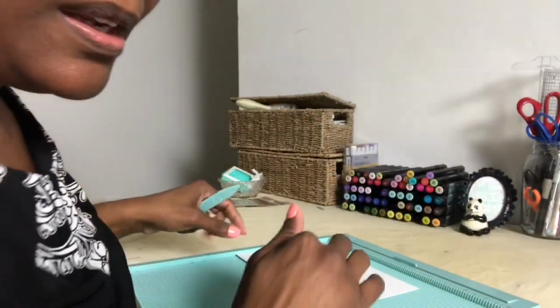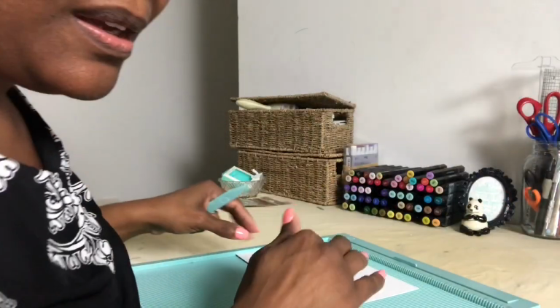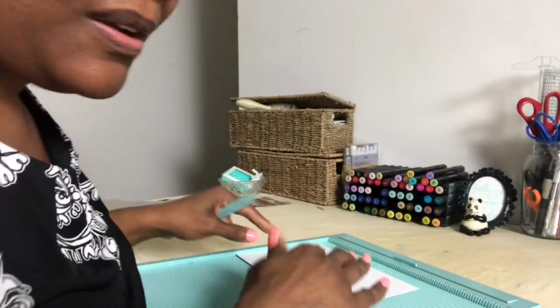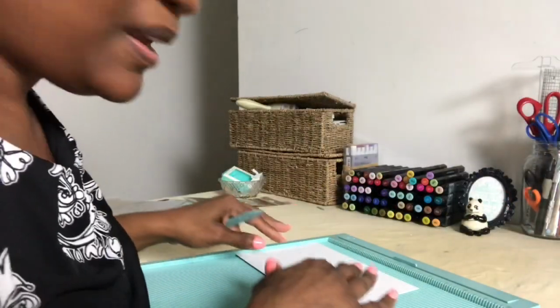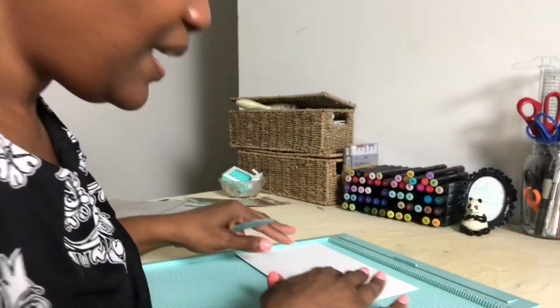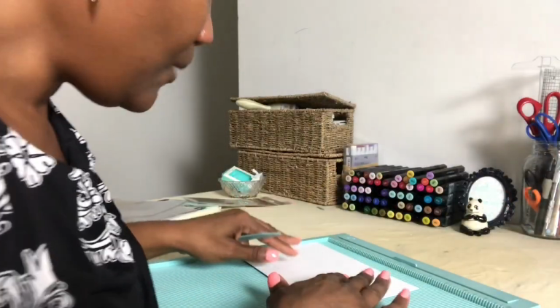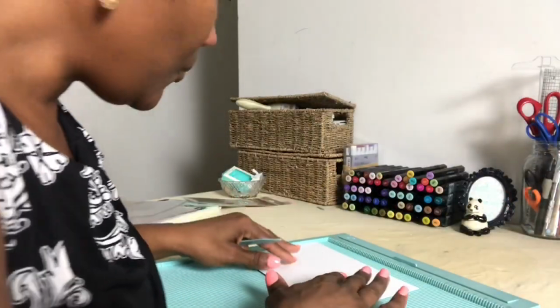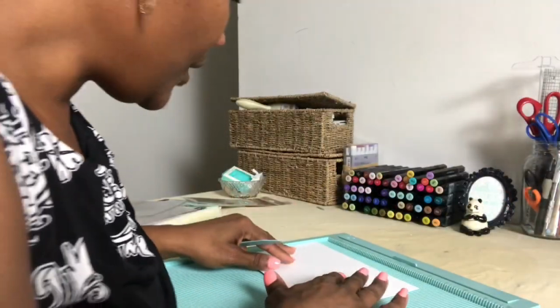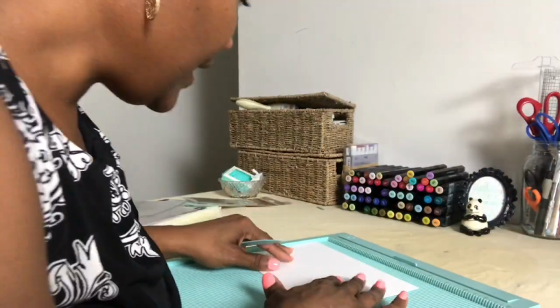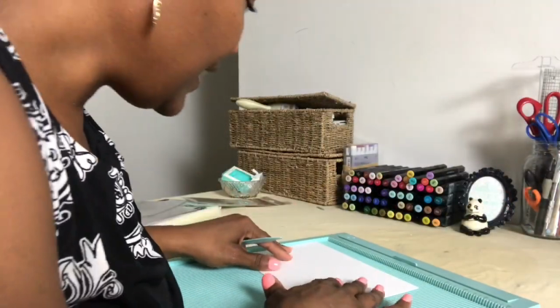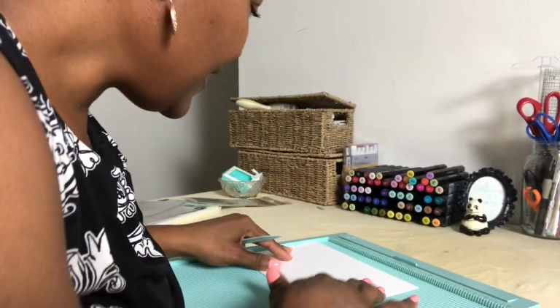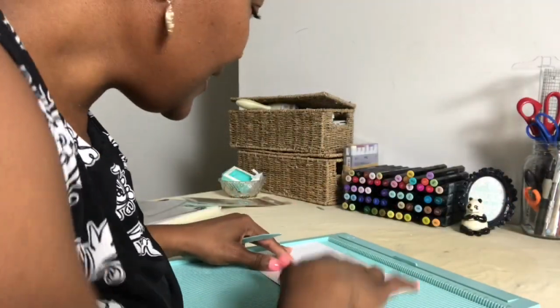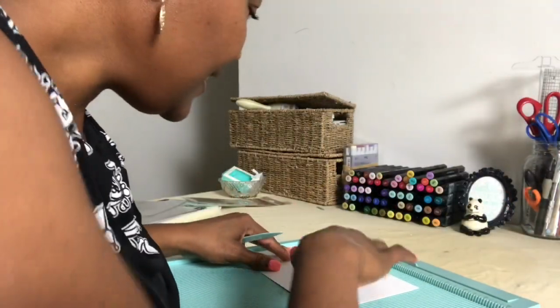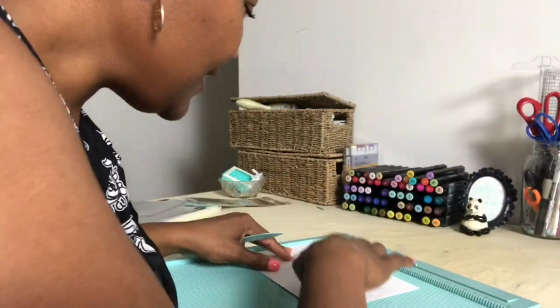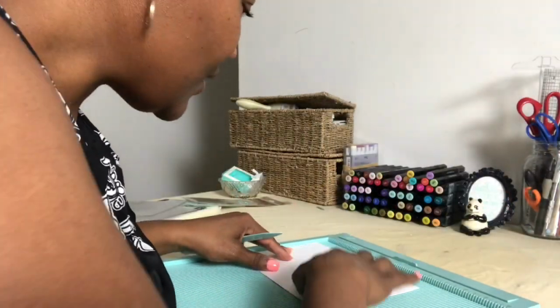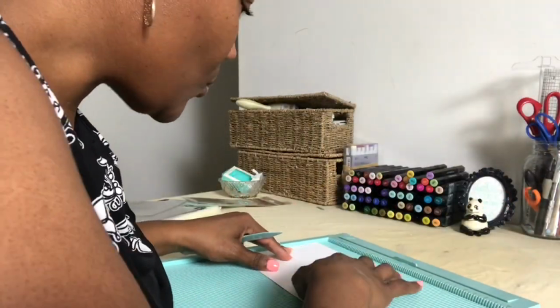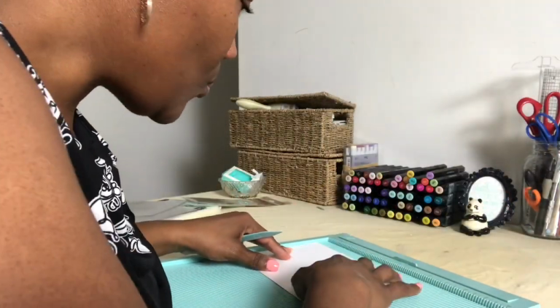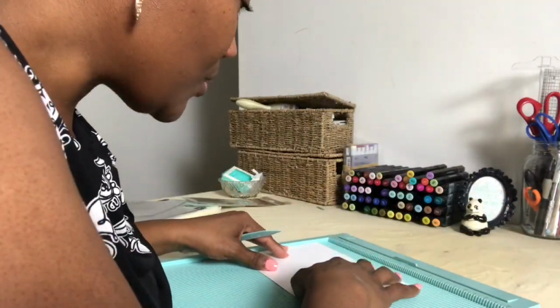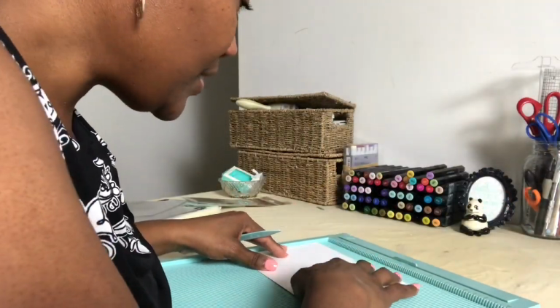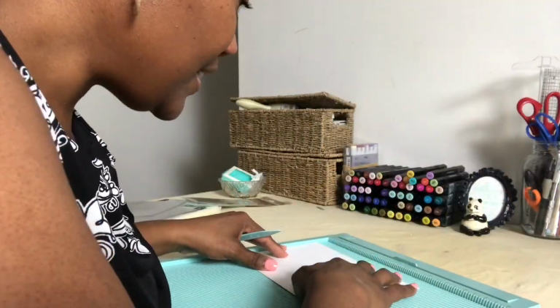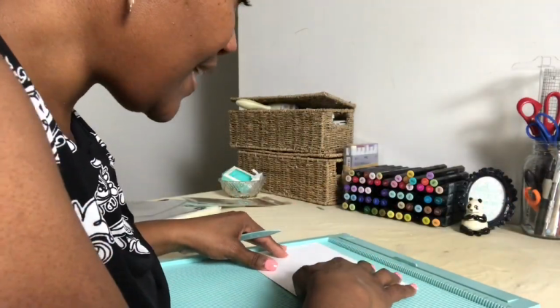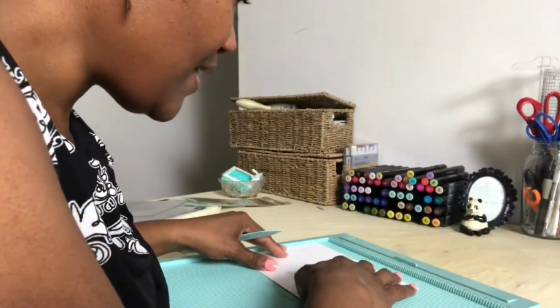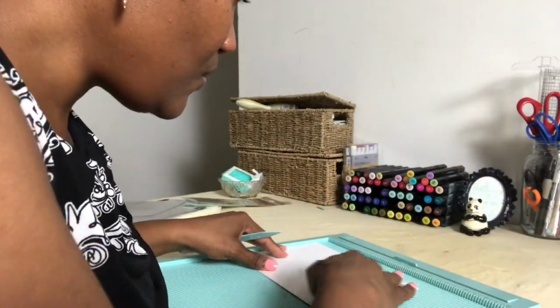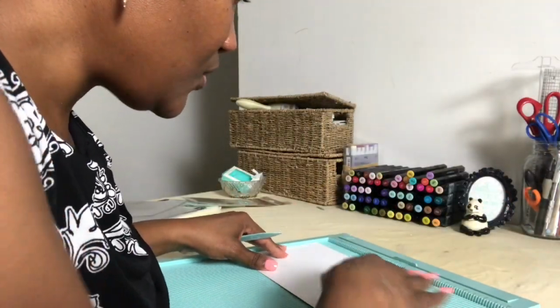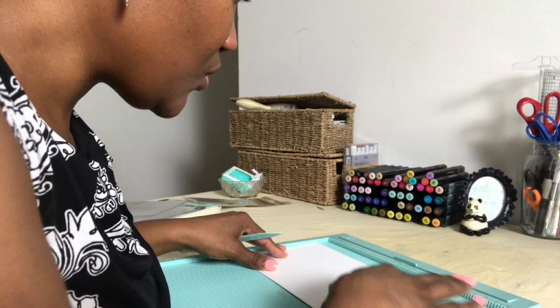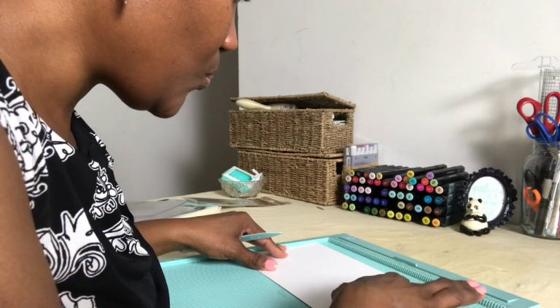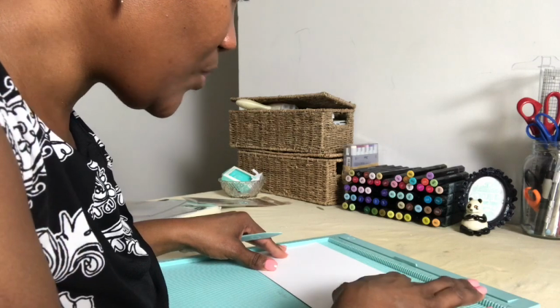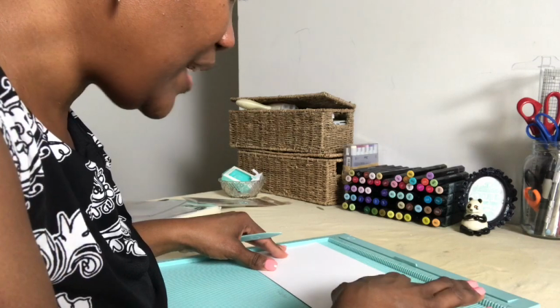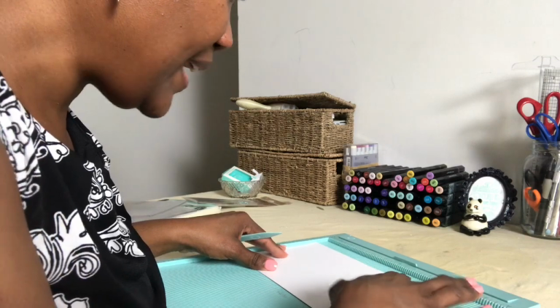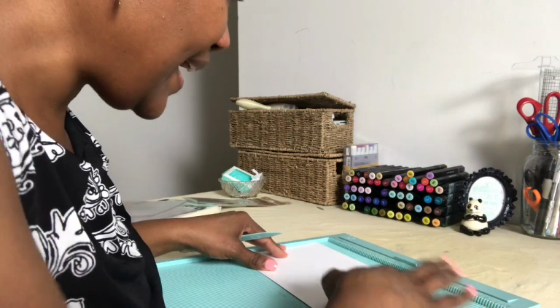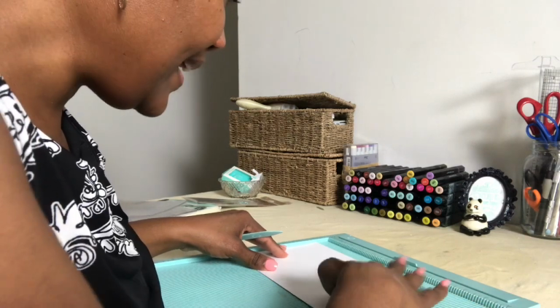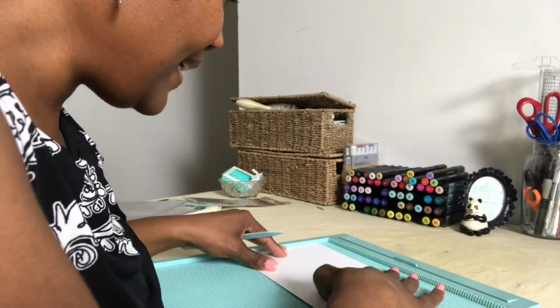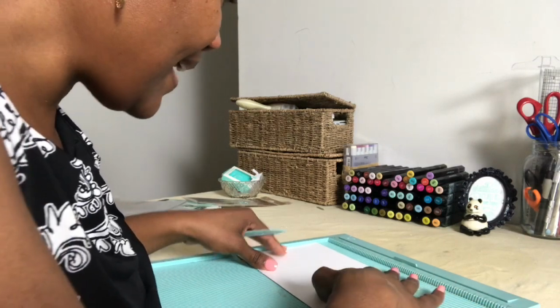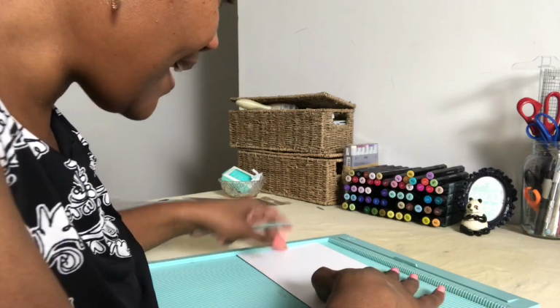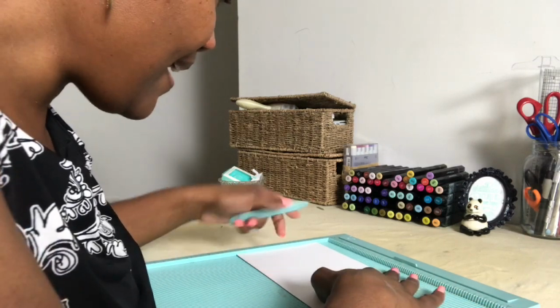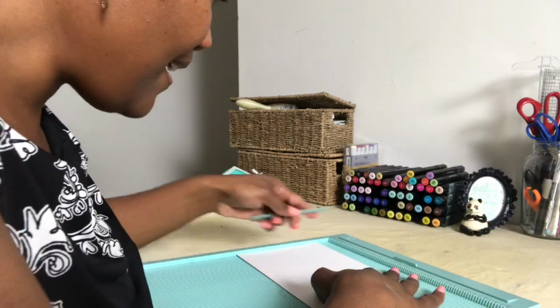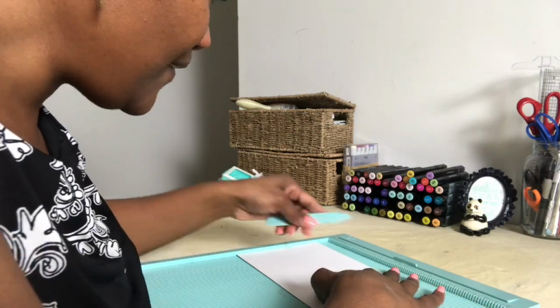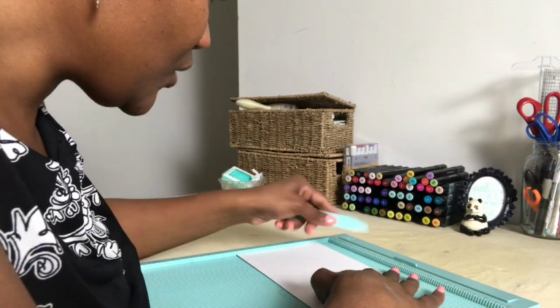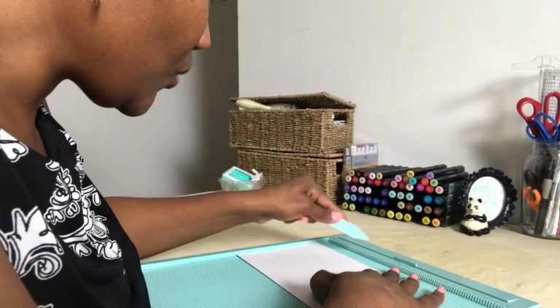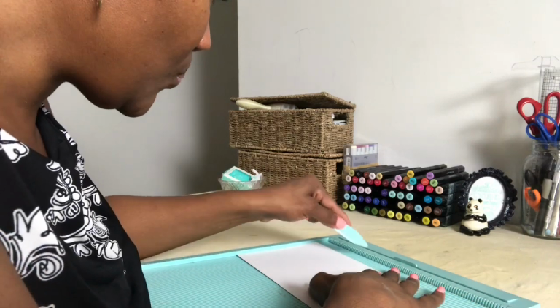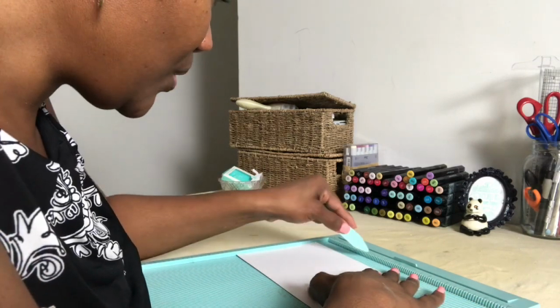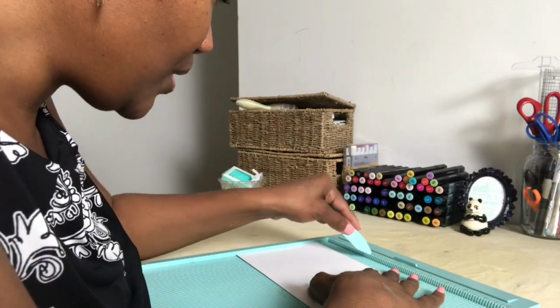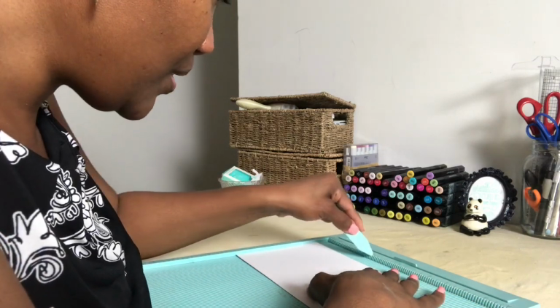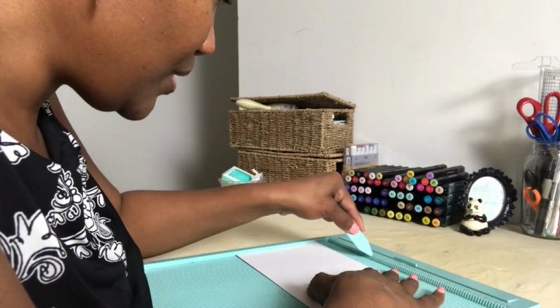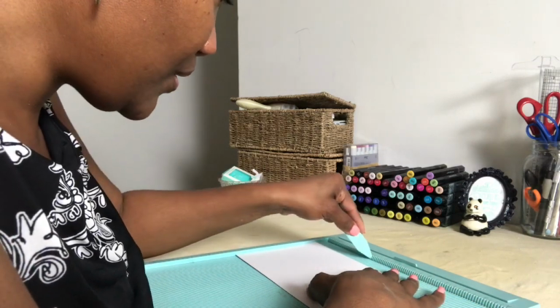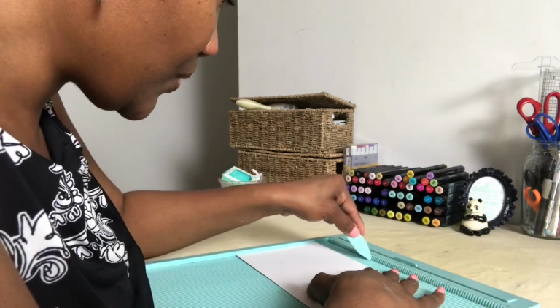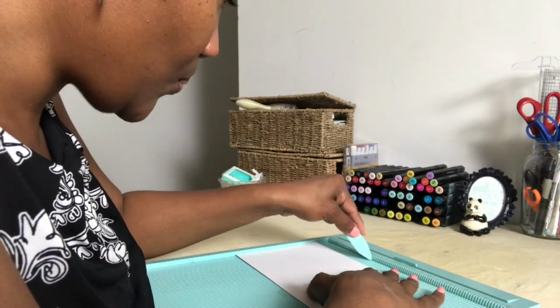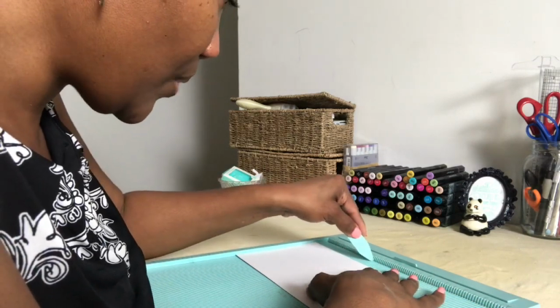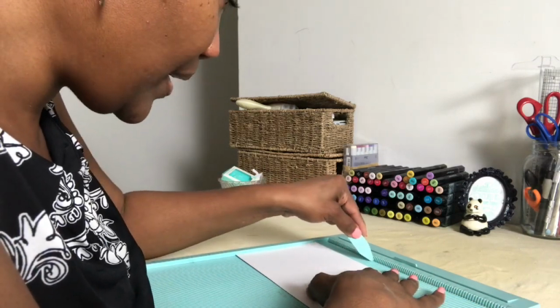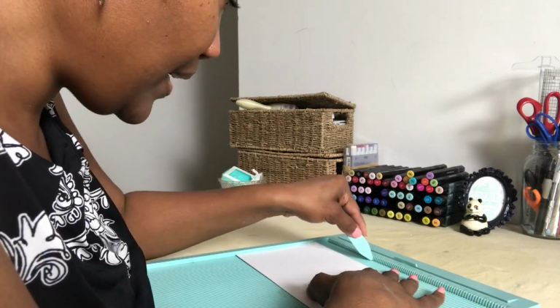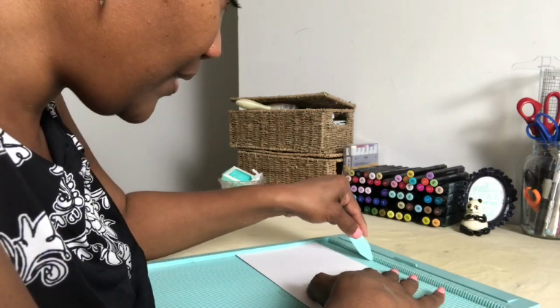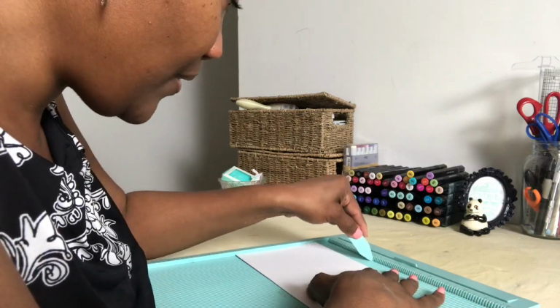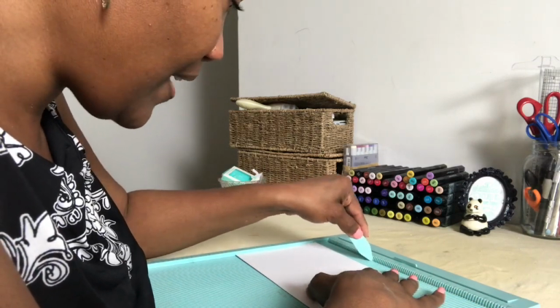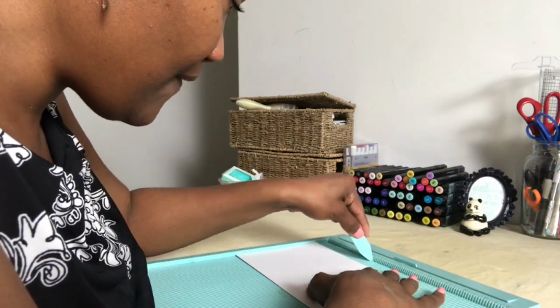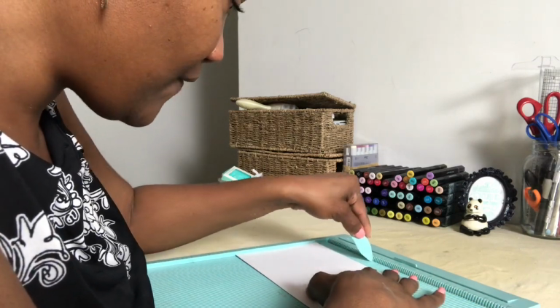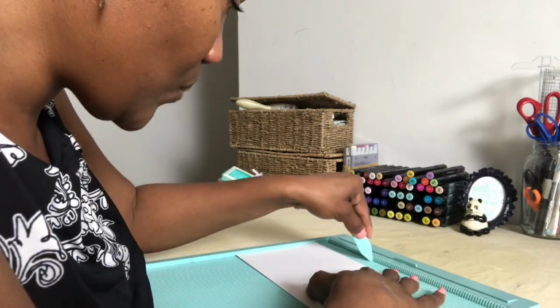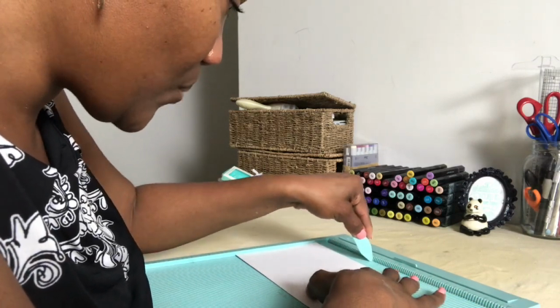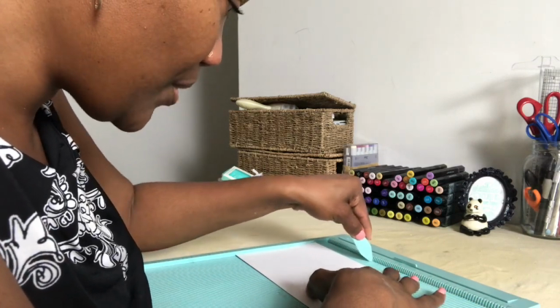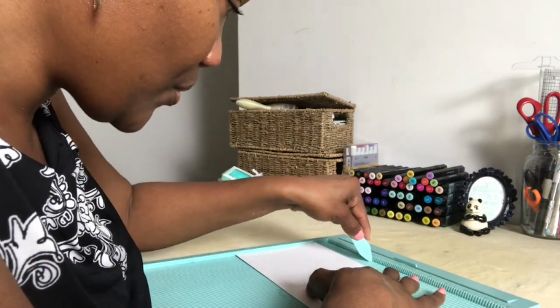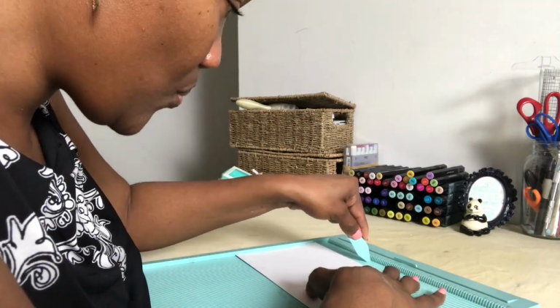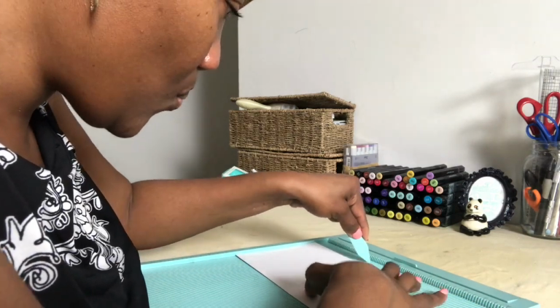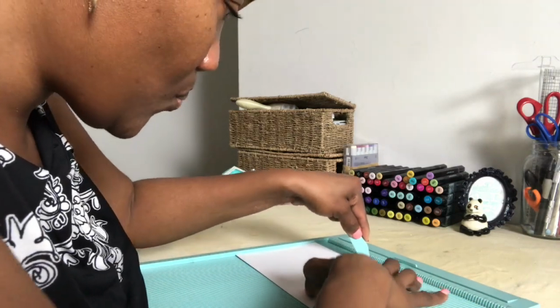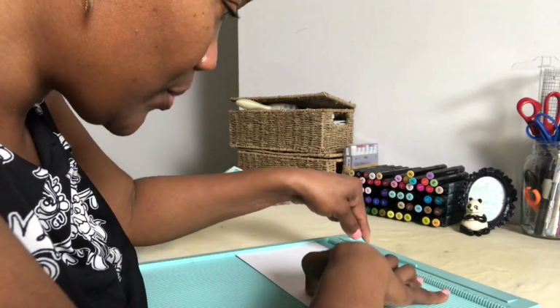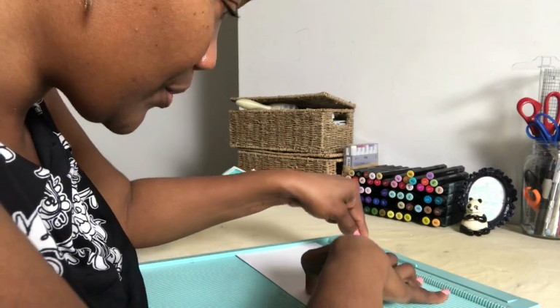We're gonna get these scored down — we're at 8.5 inches, so we're going to score here at 4.25.